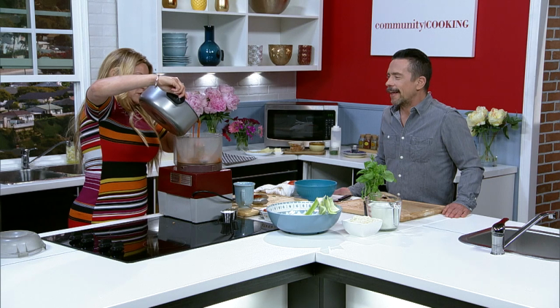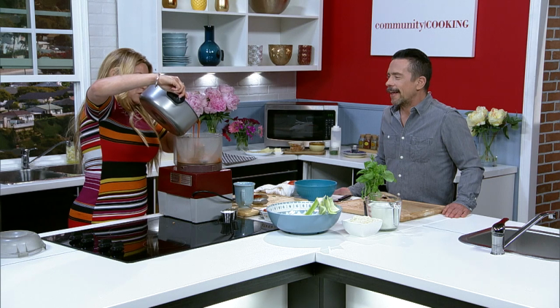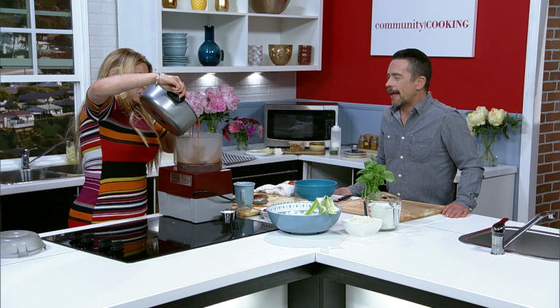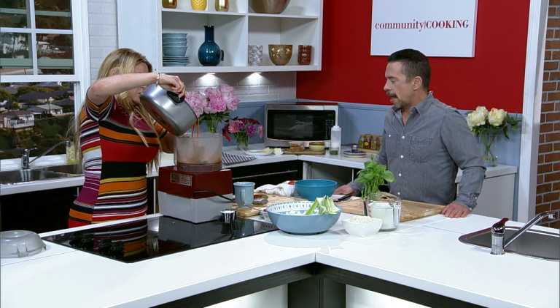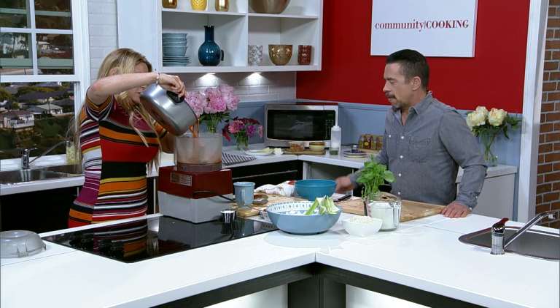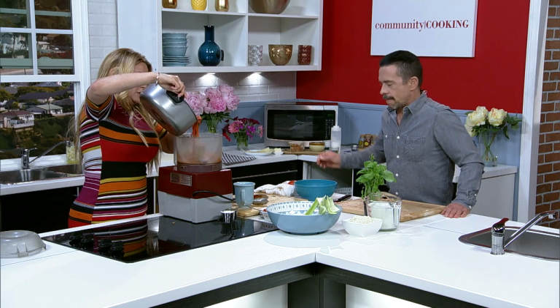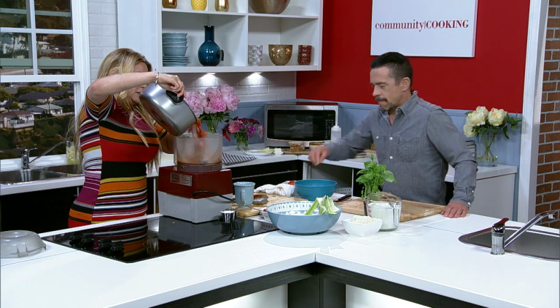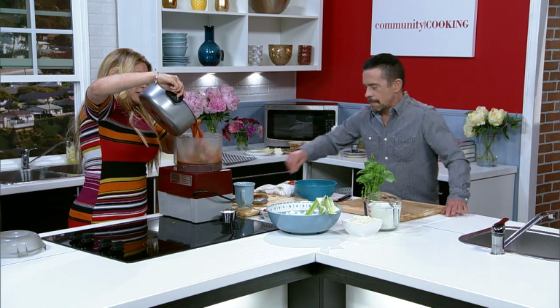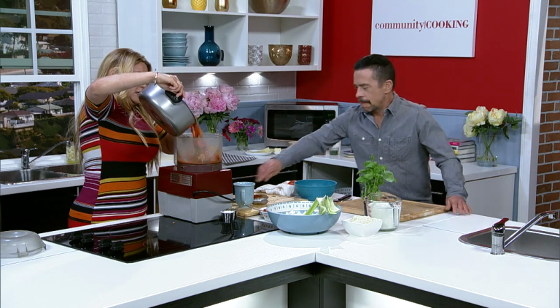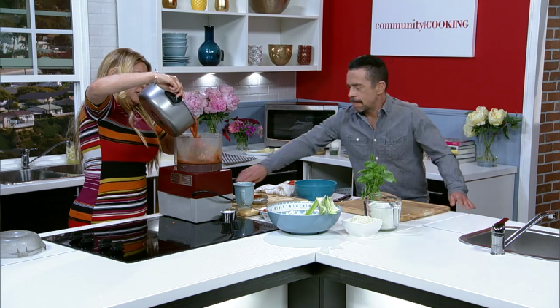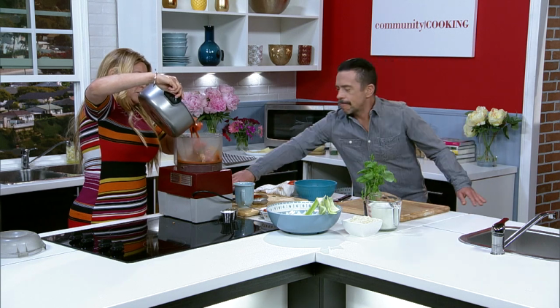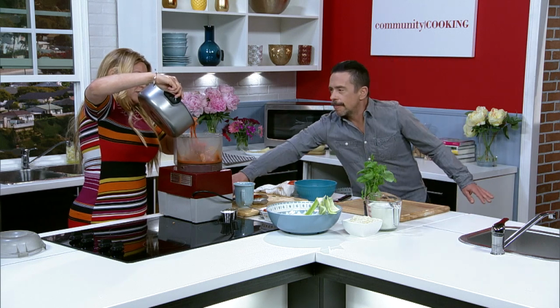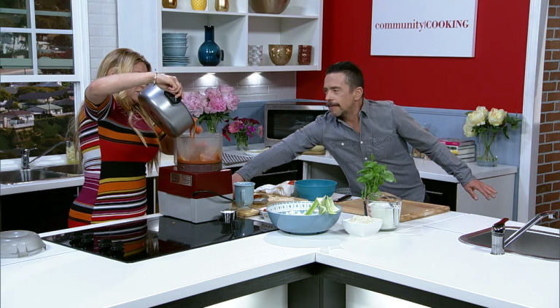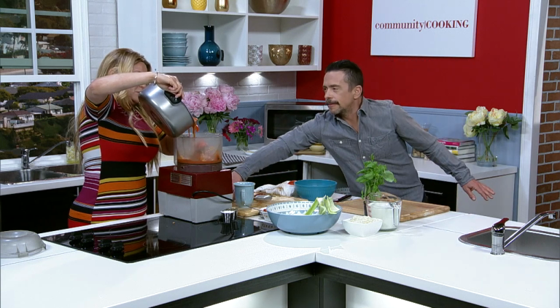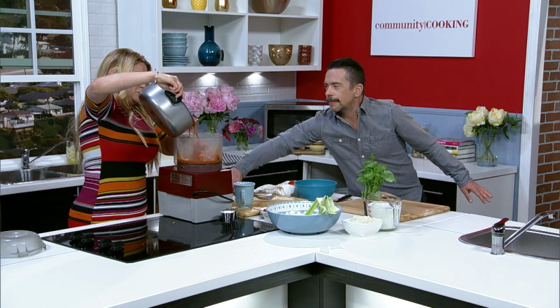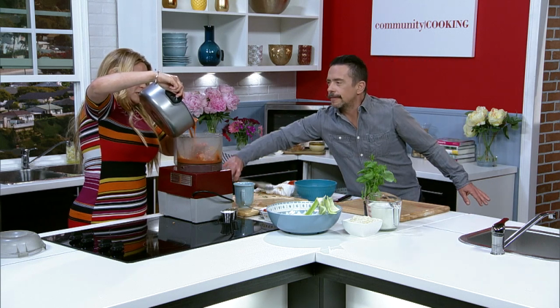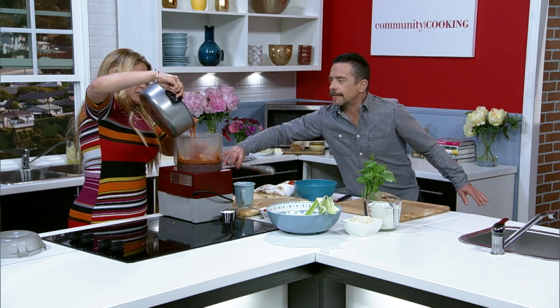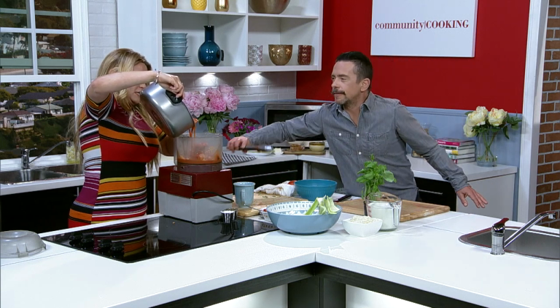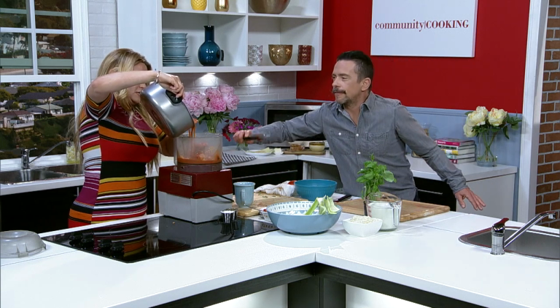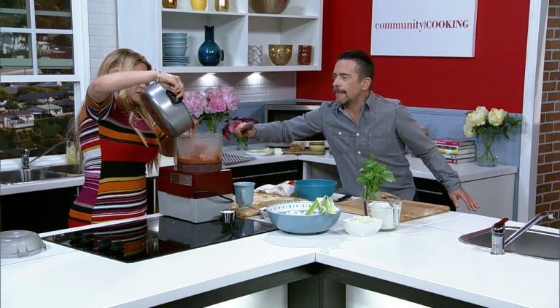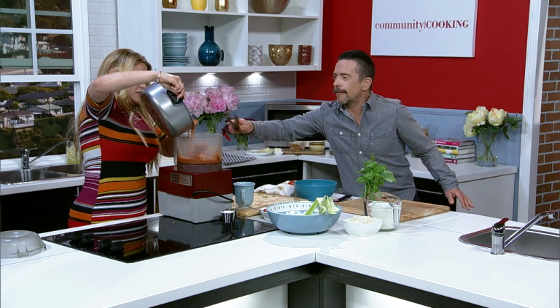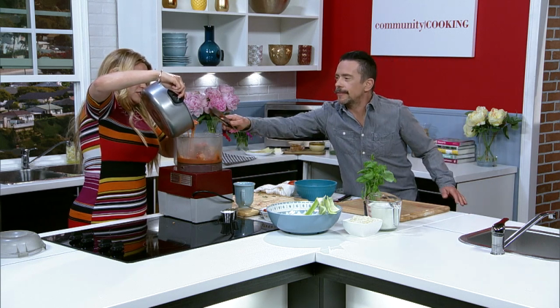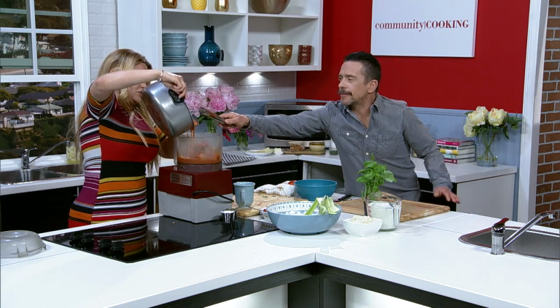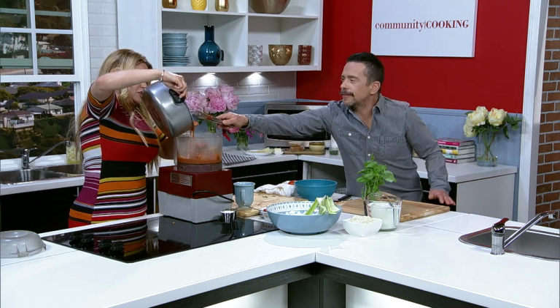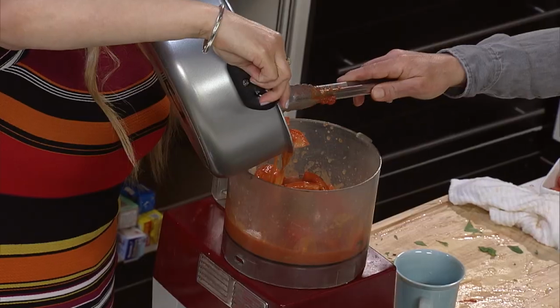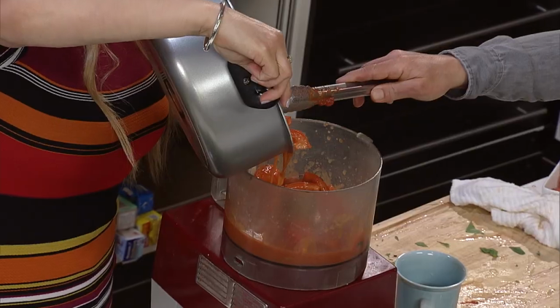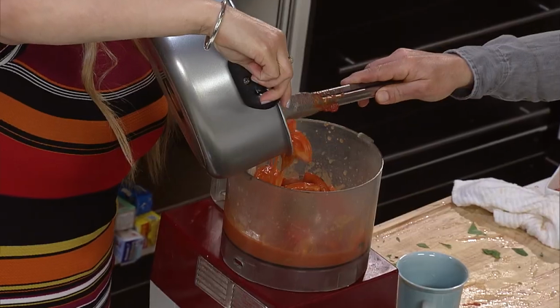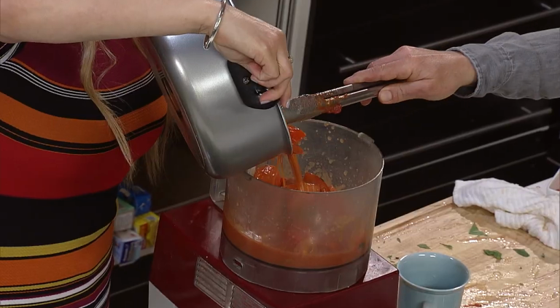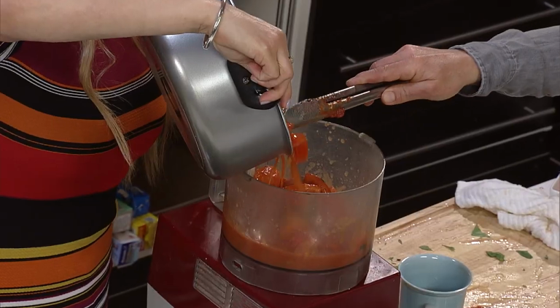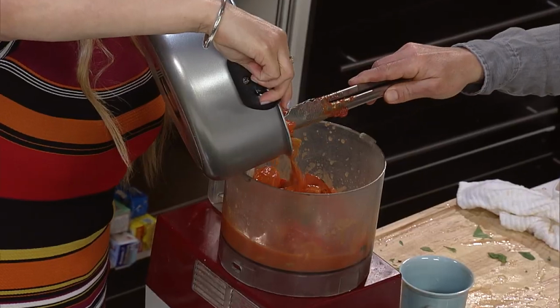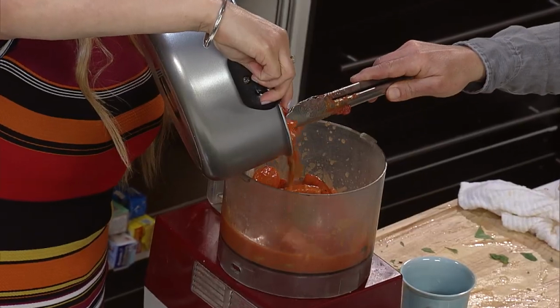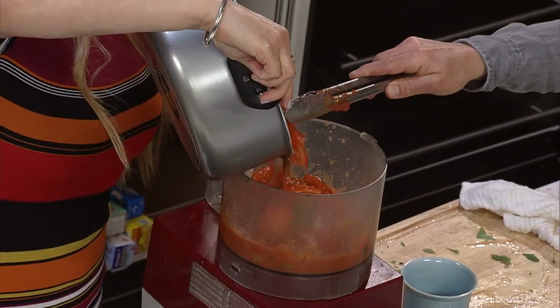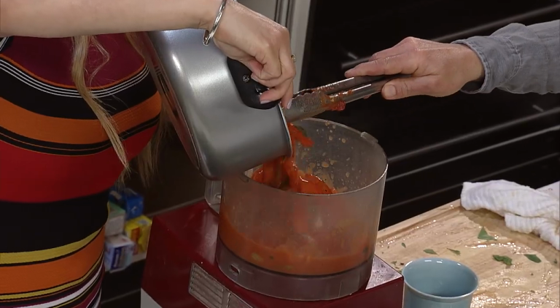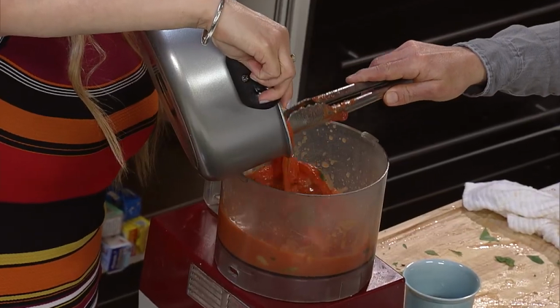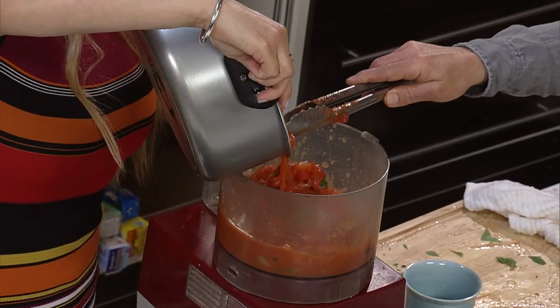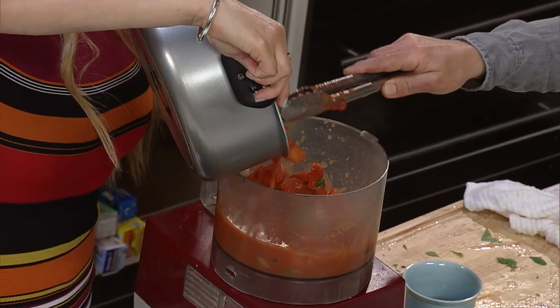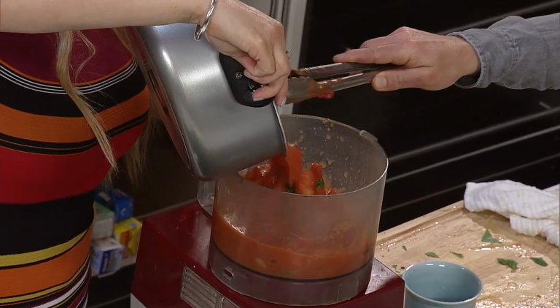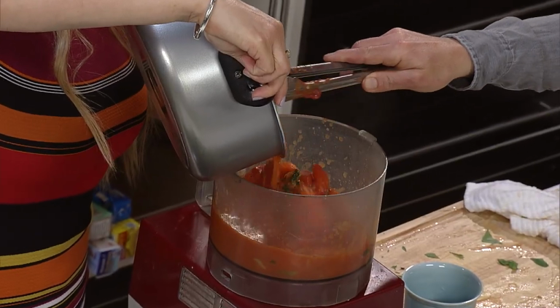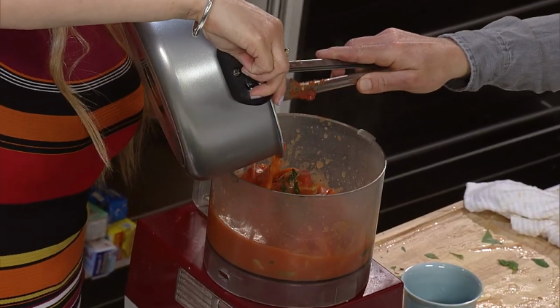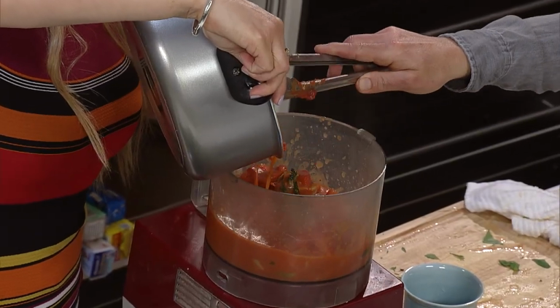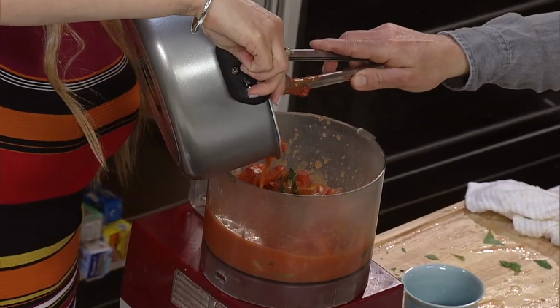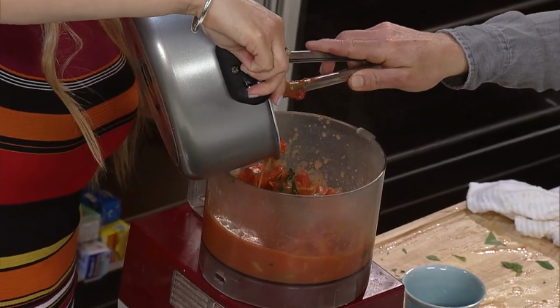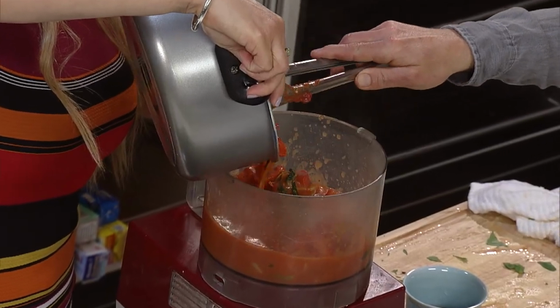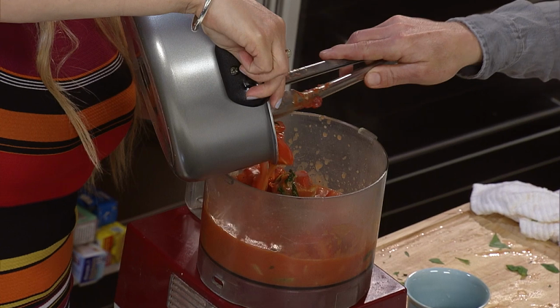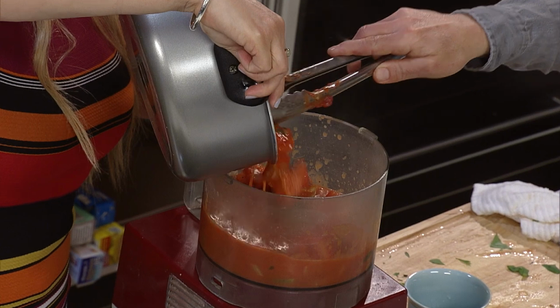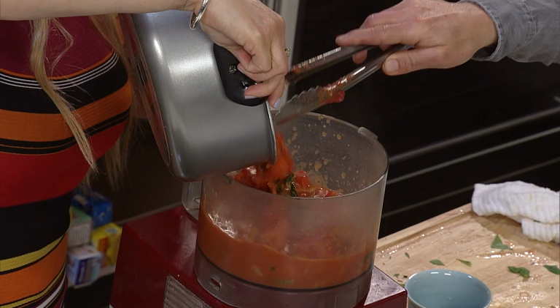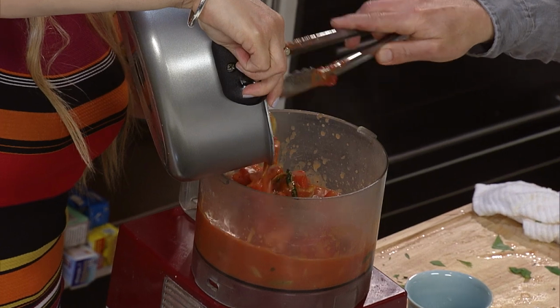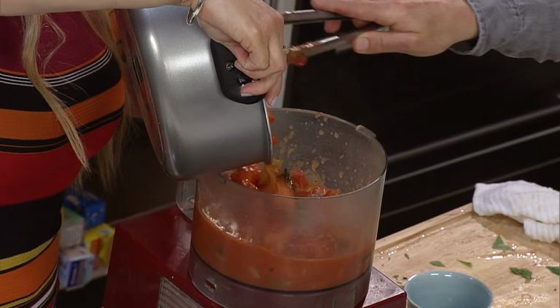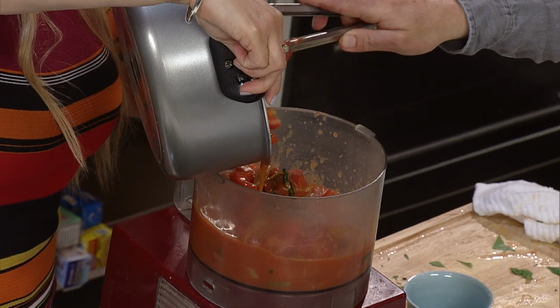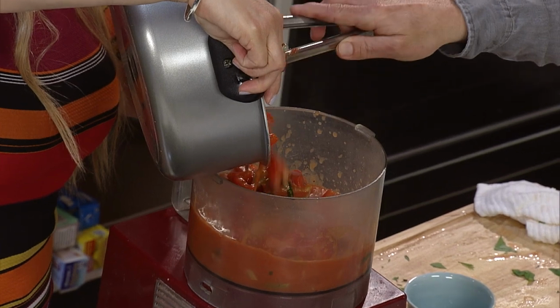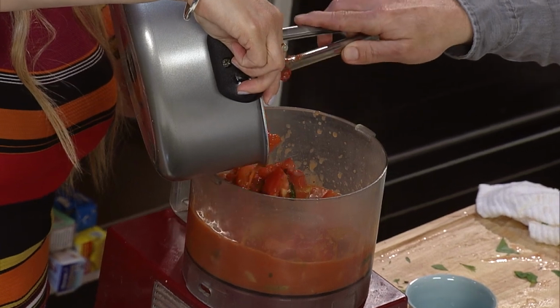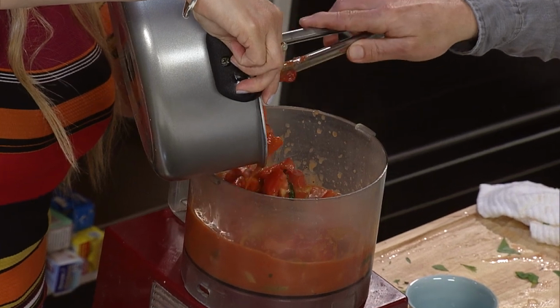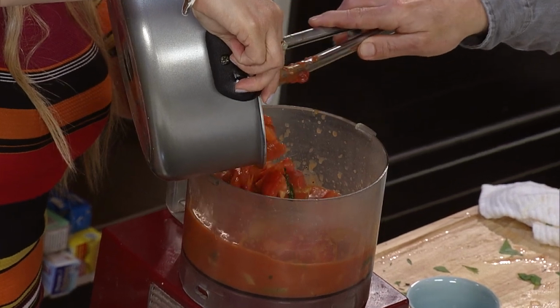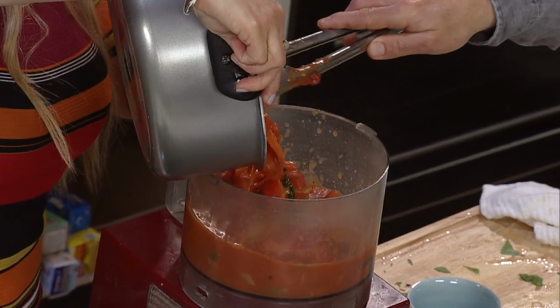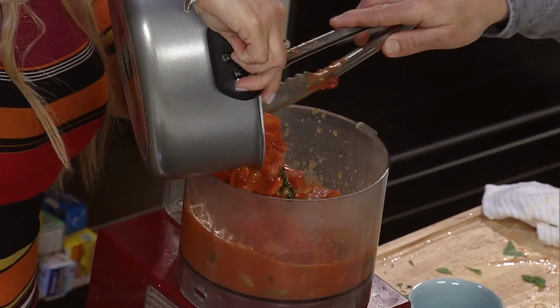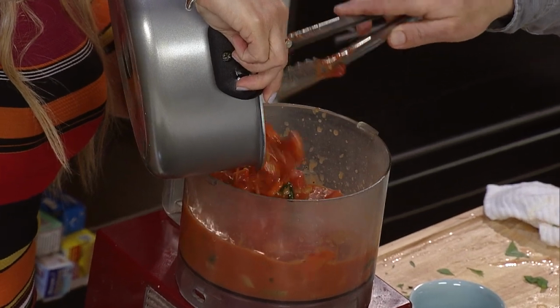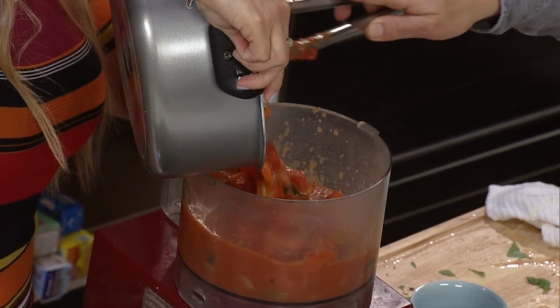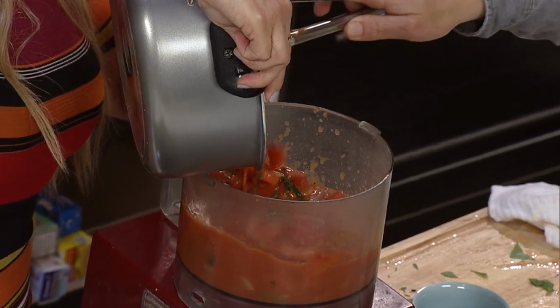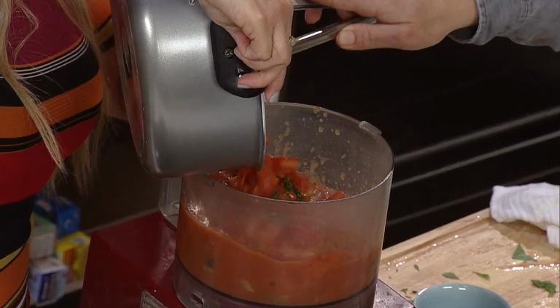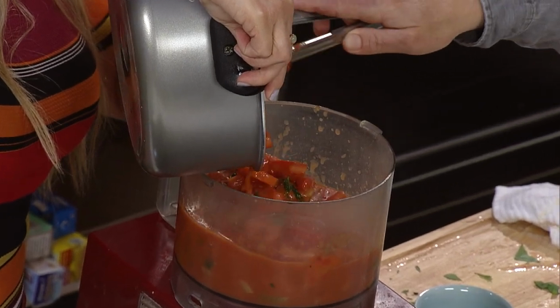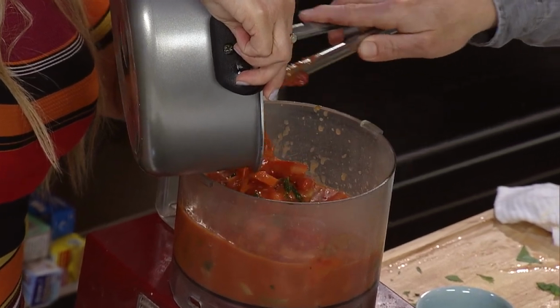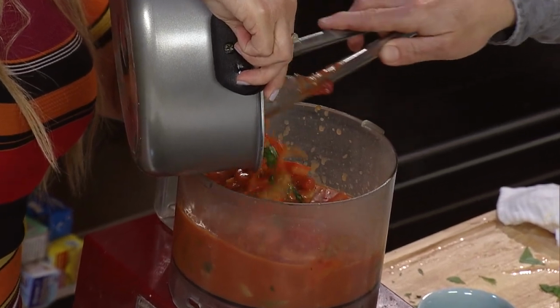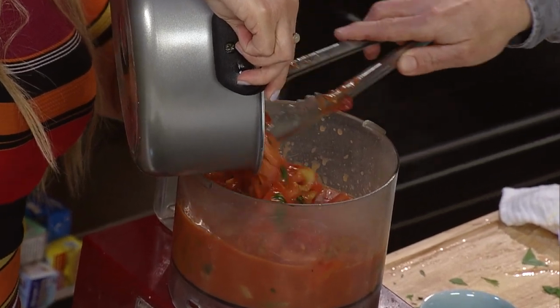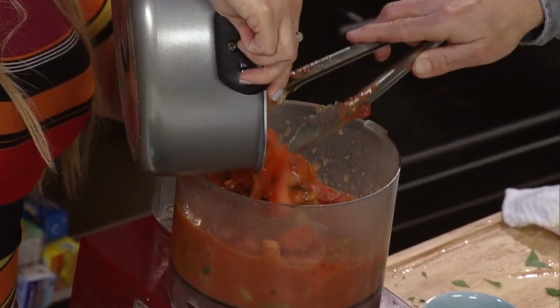The key with the food processor is to do as much liquid as possible first so it doesn't splatter.